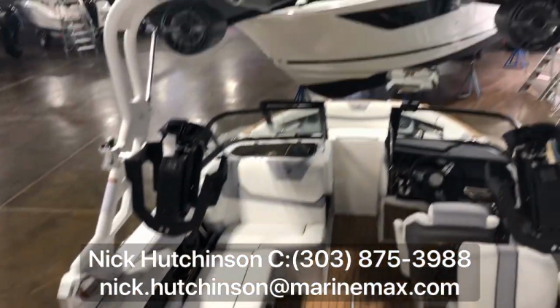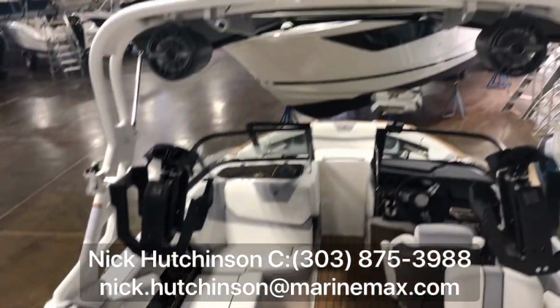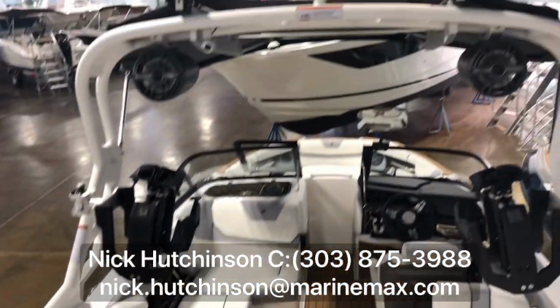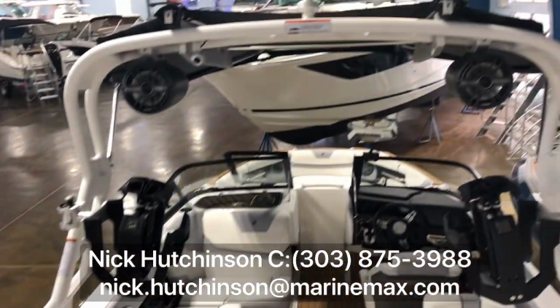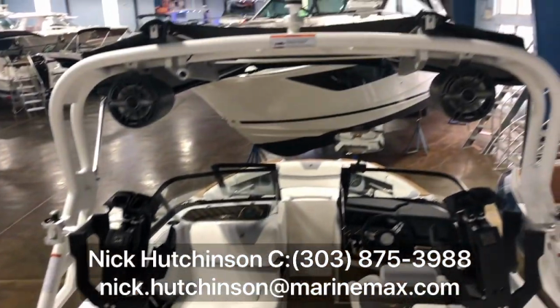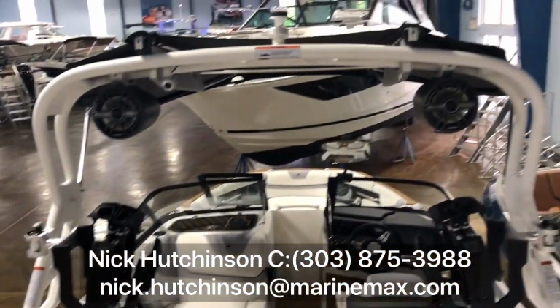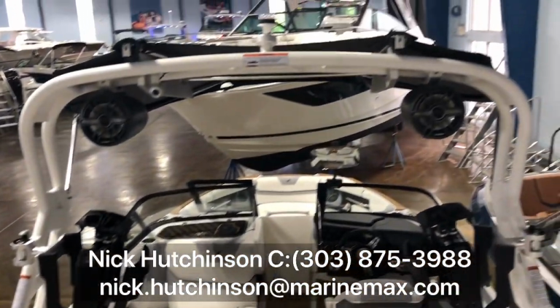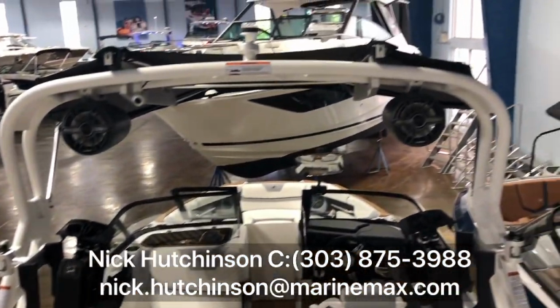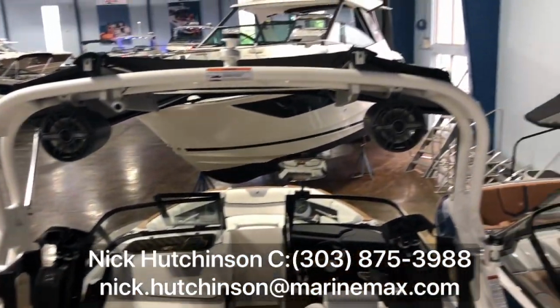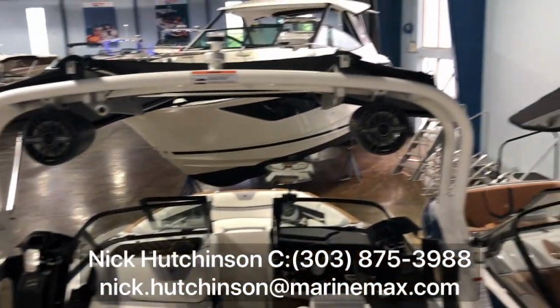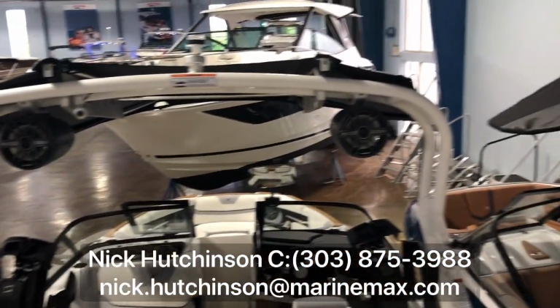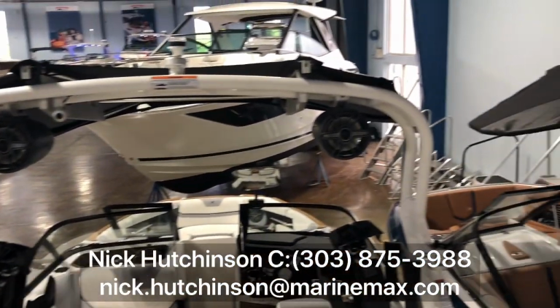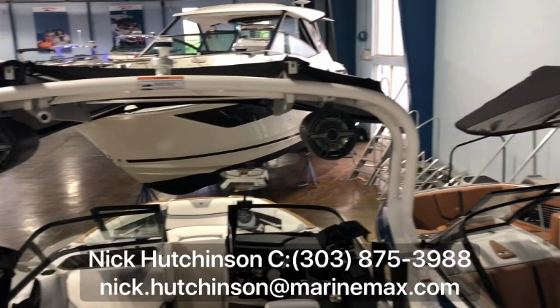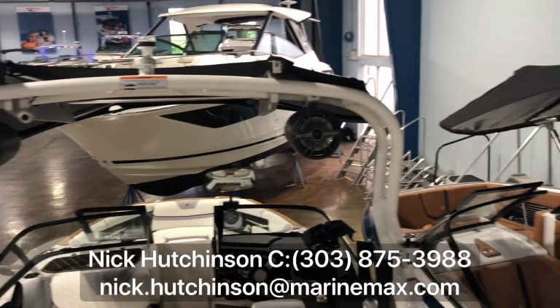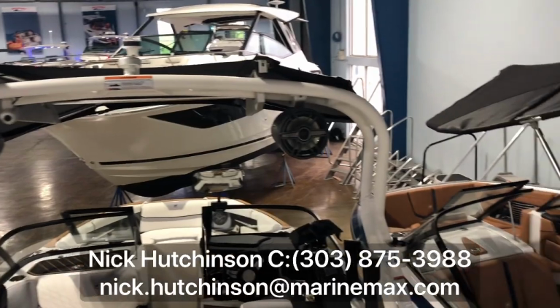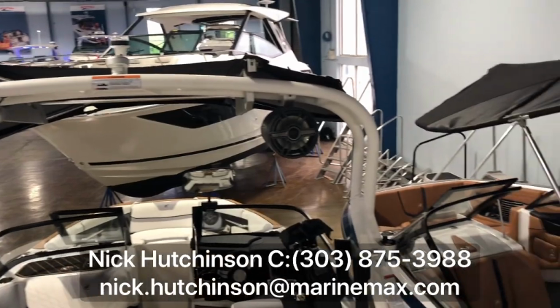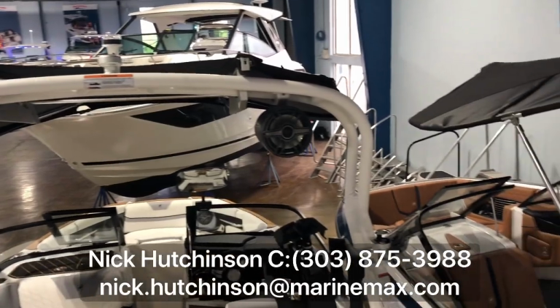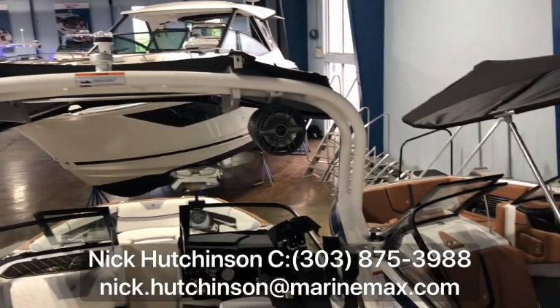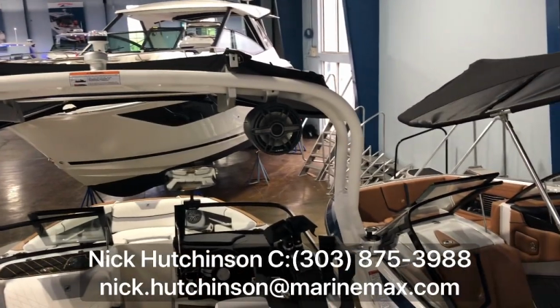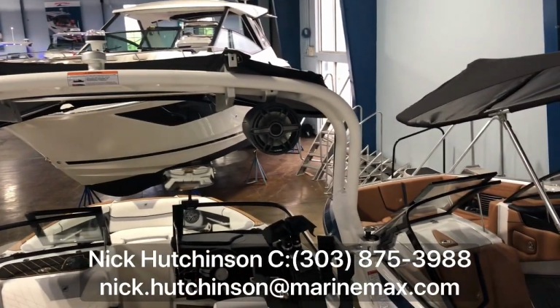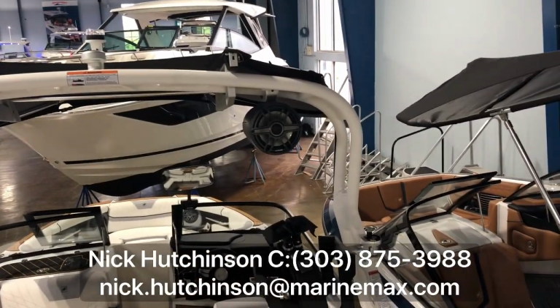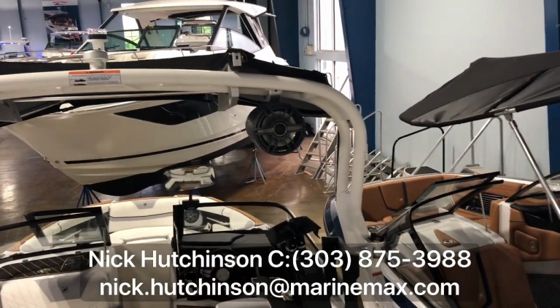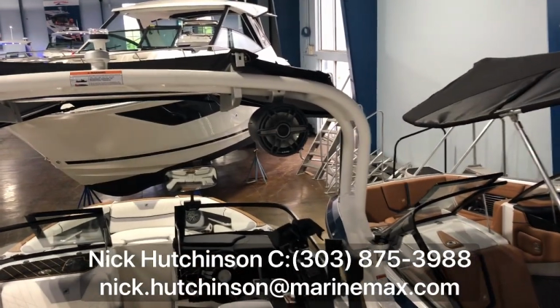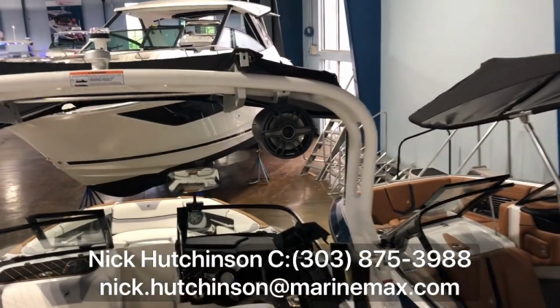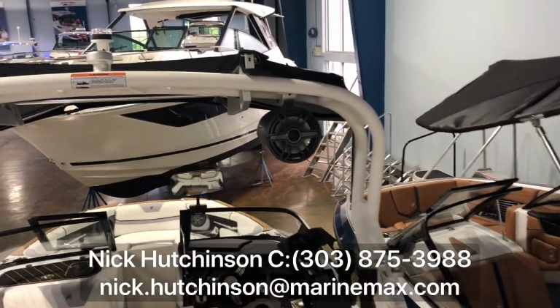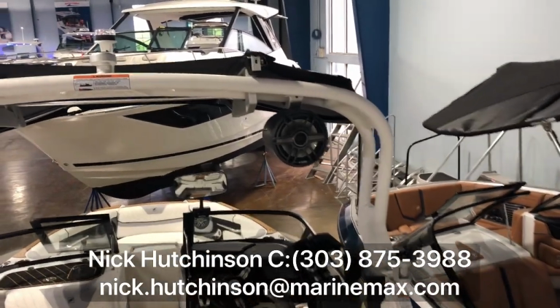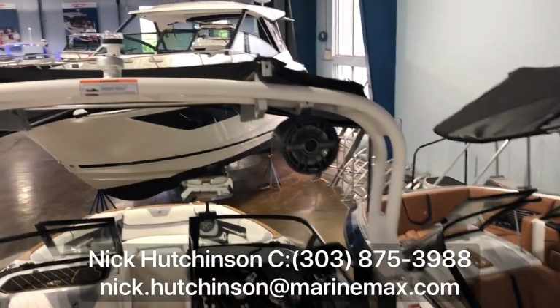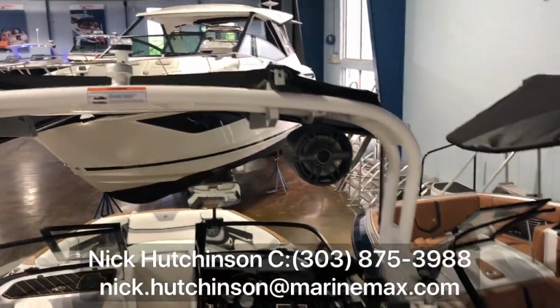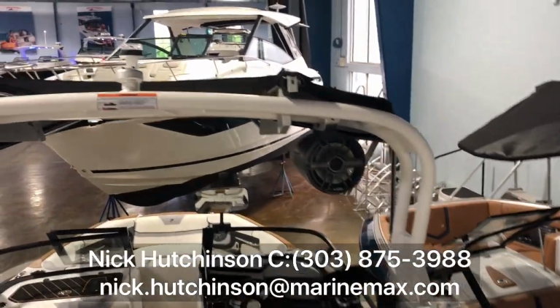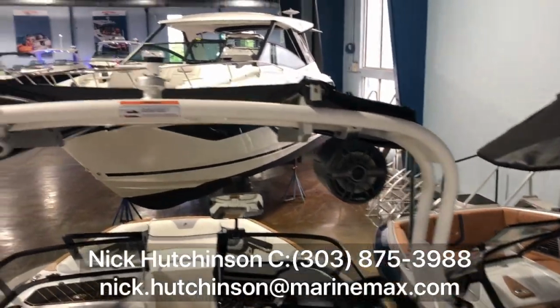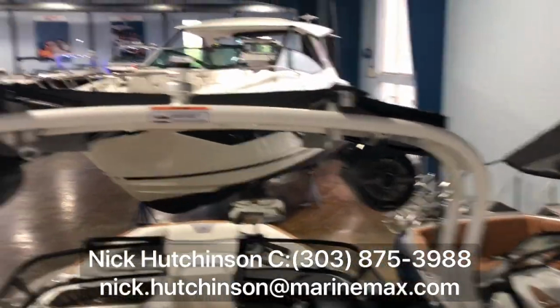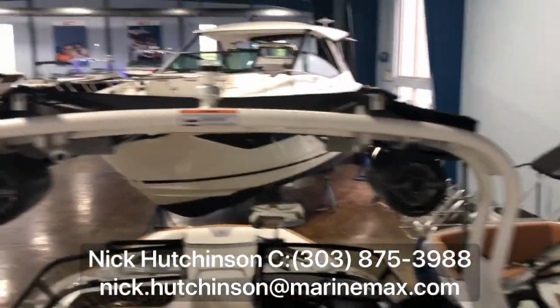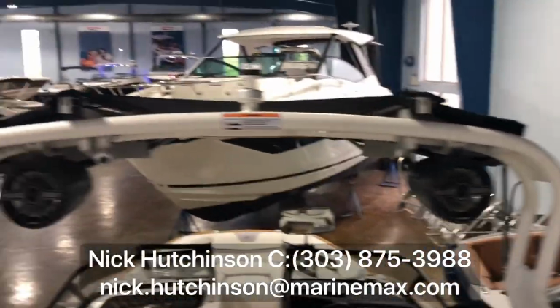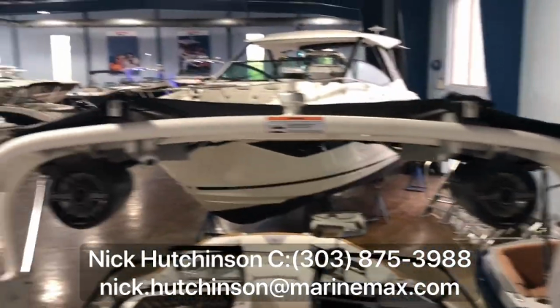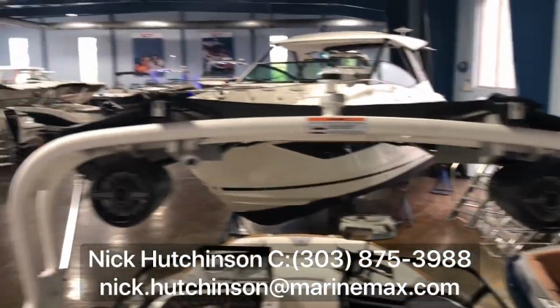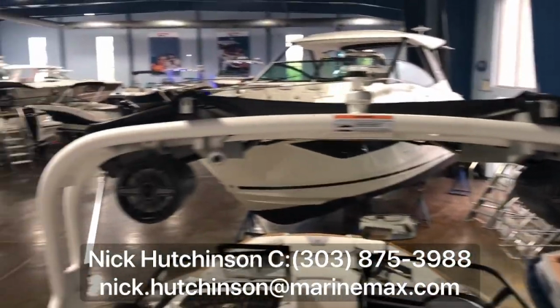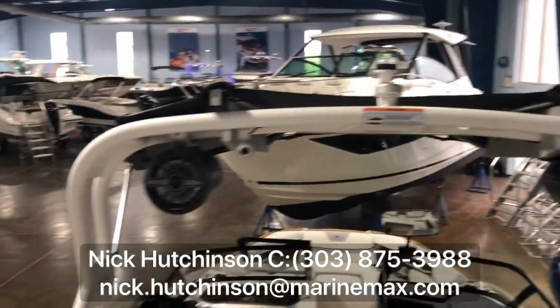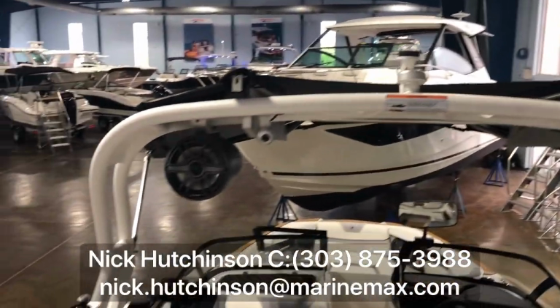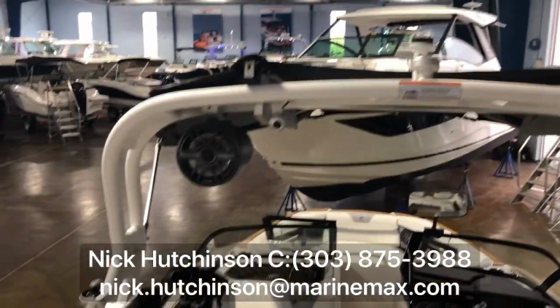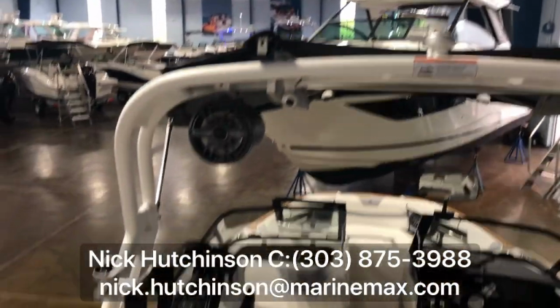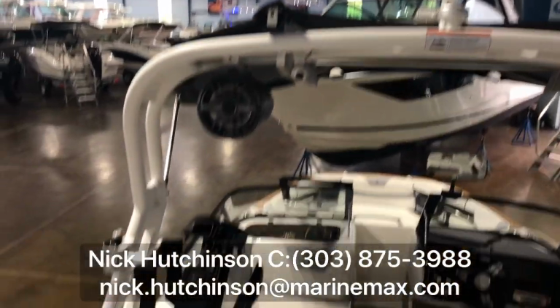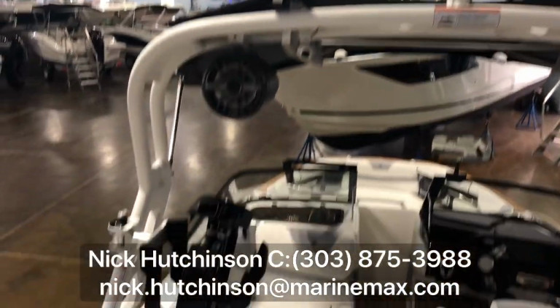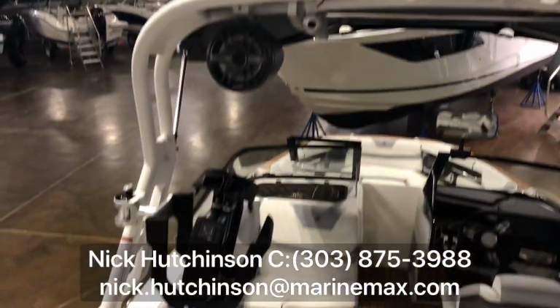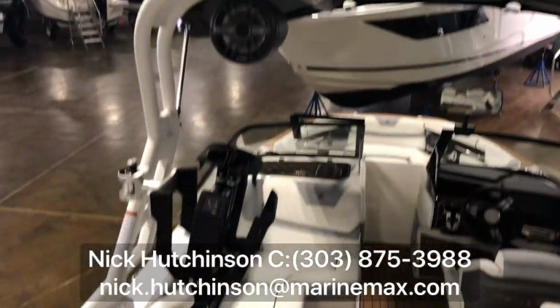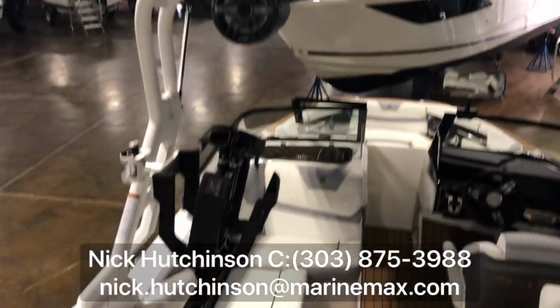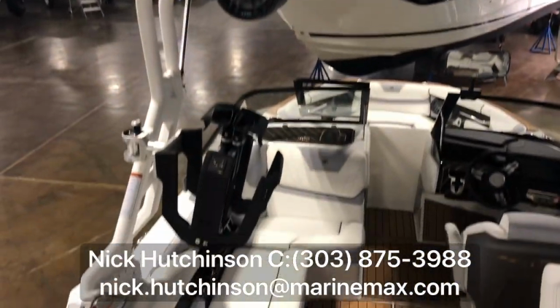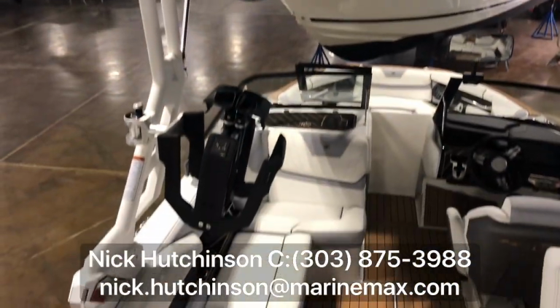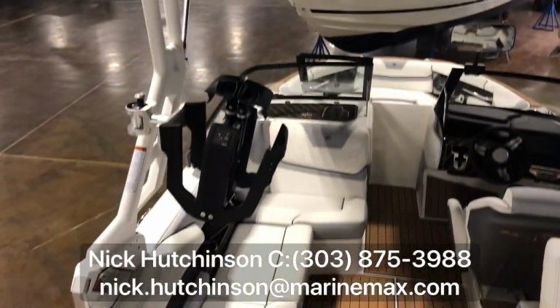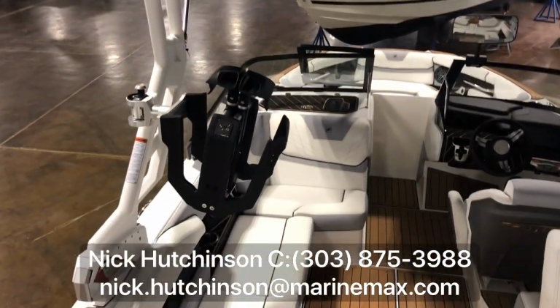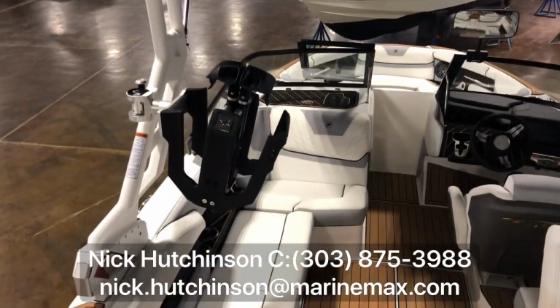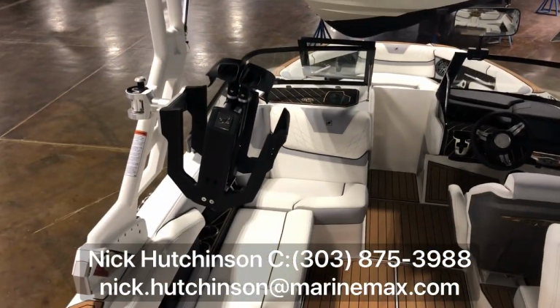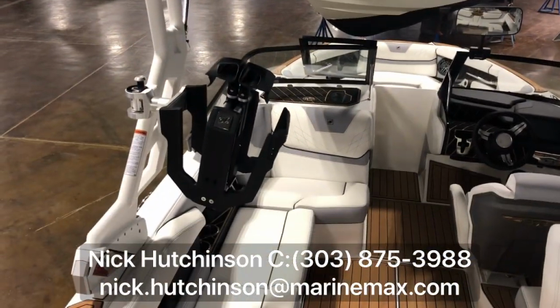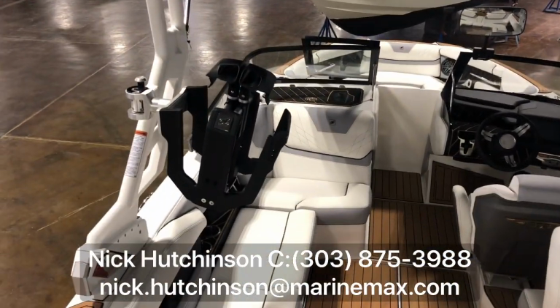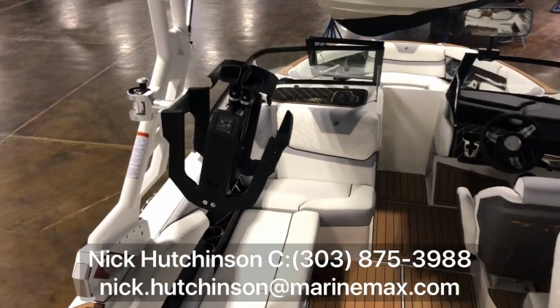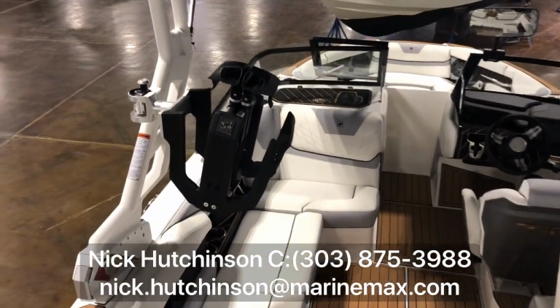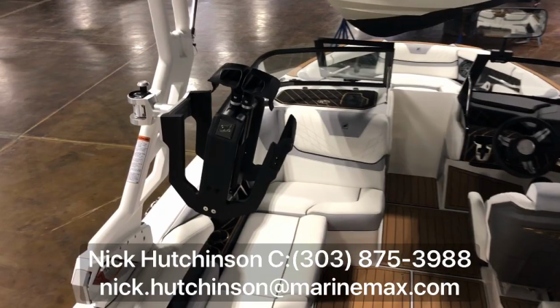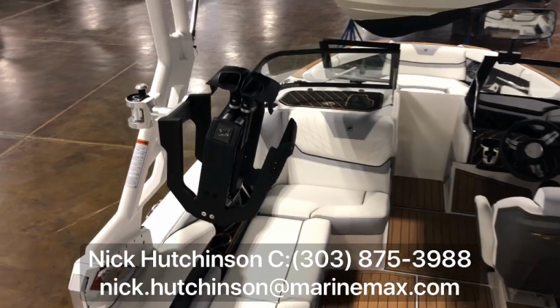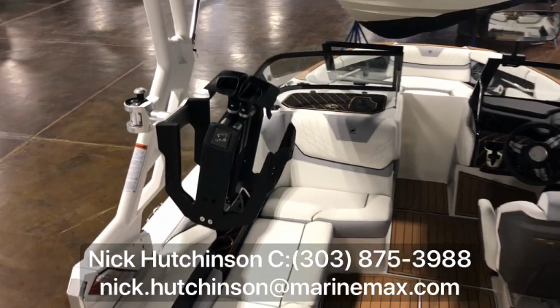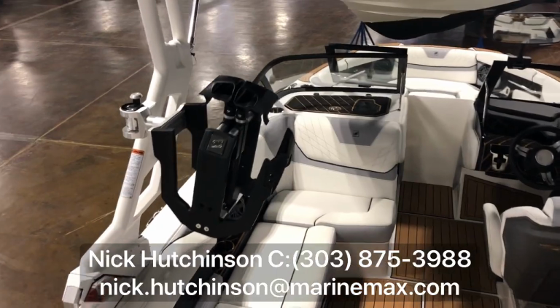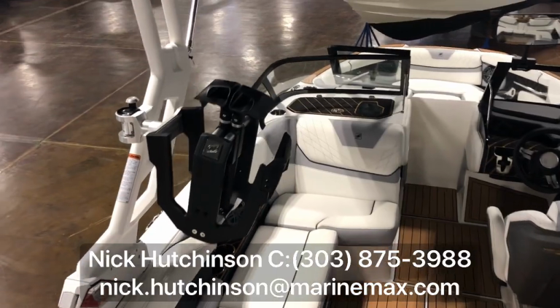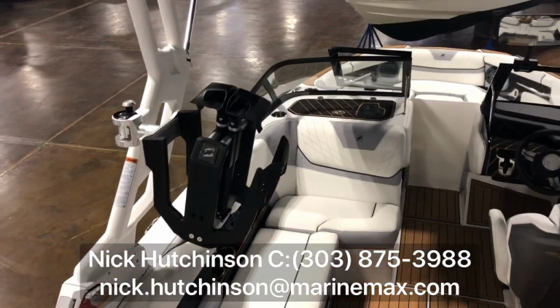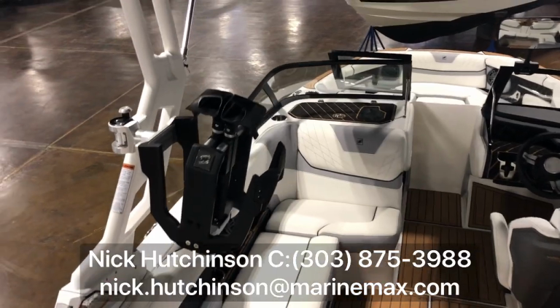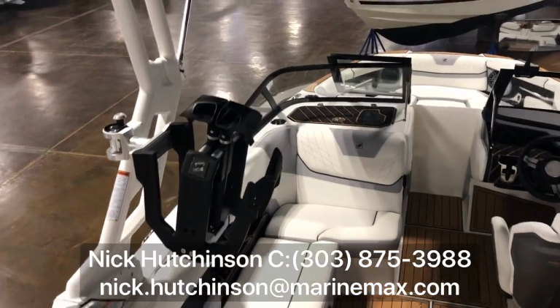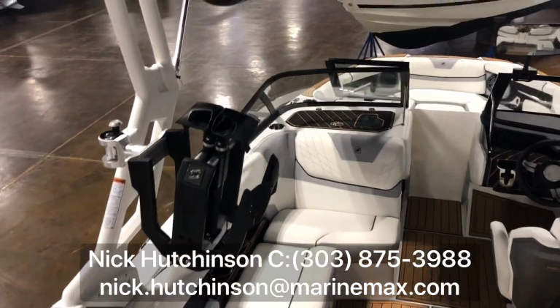Lots of seating throughout the boat. We've got this one equipped with the JL Audio tower speakers as well, and the swing-out strapless board racks.